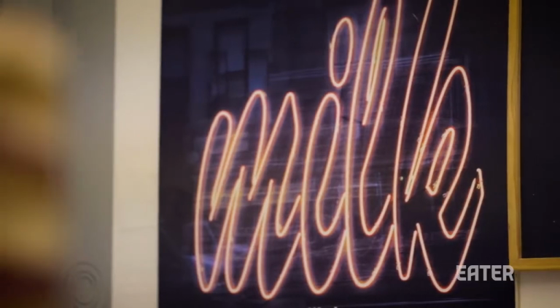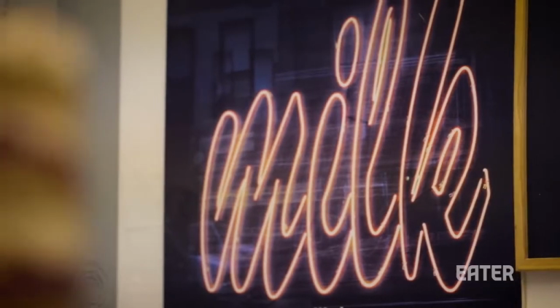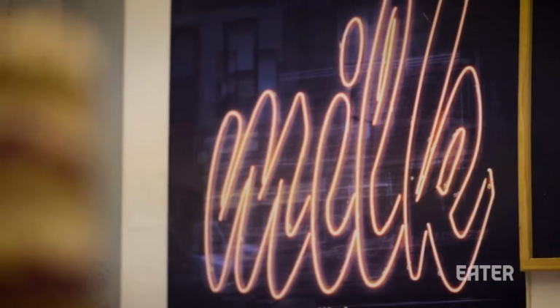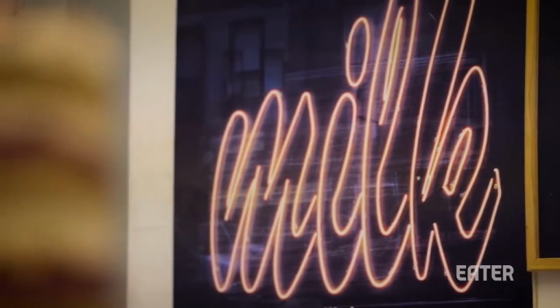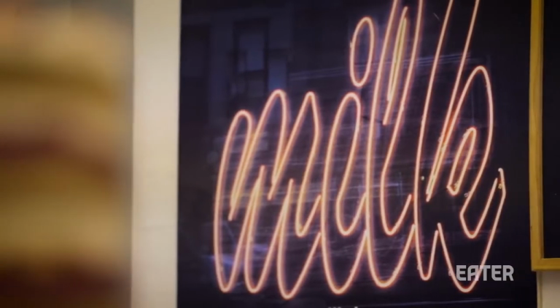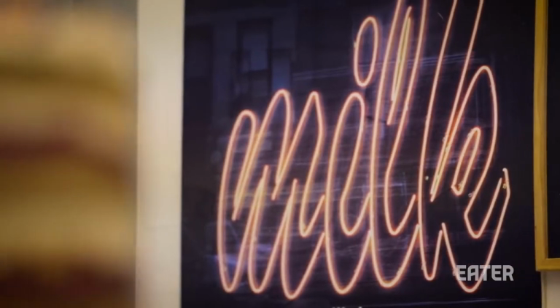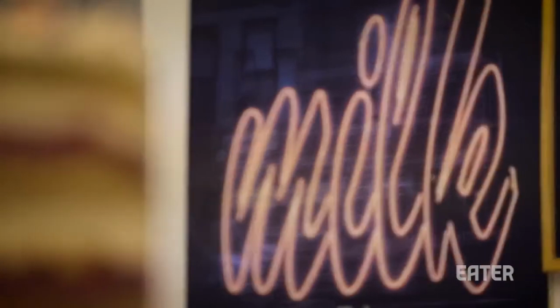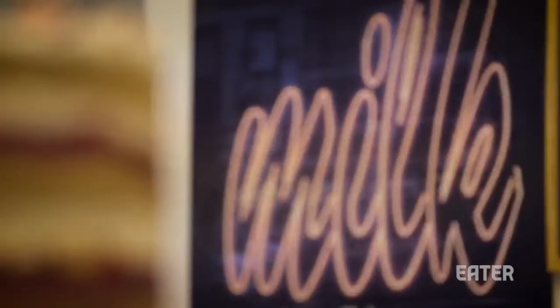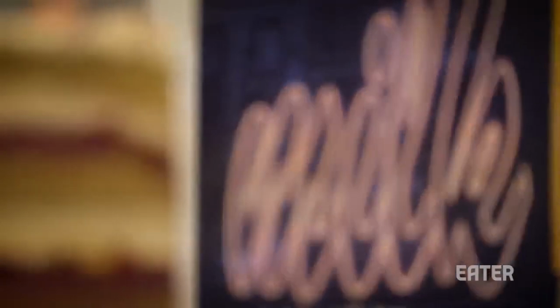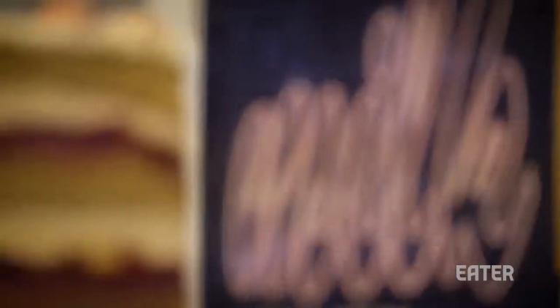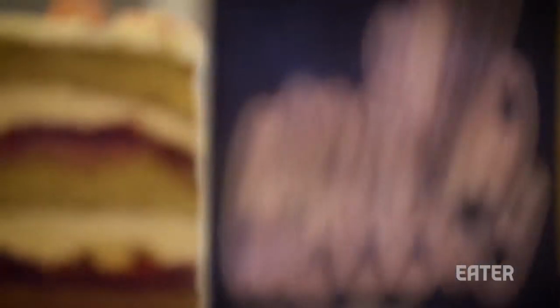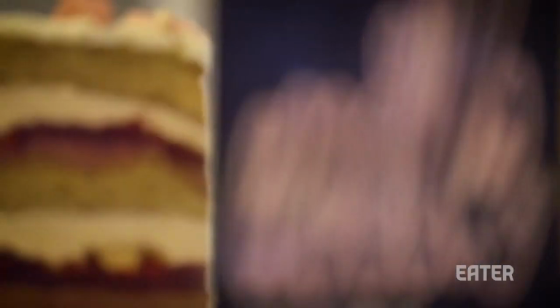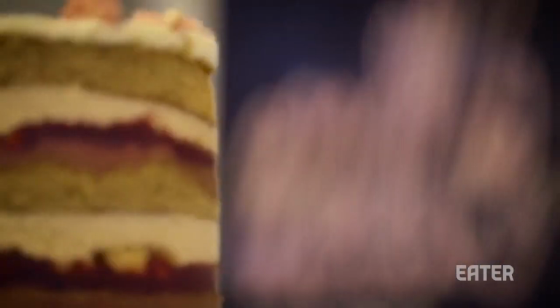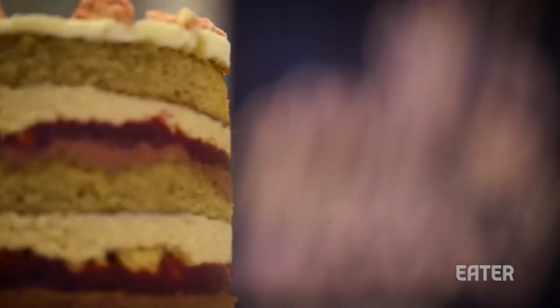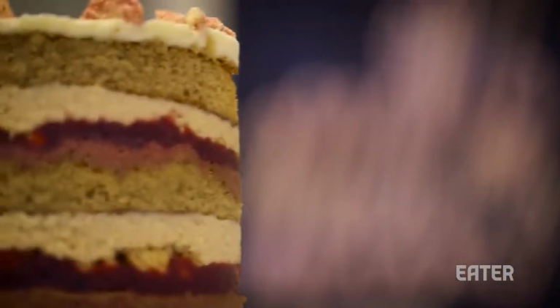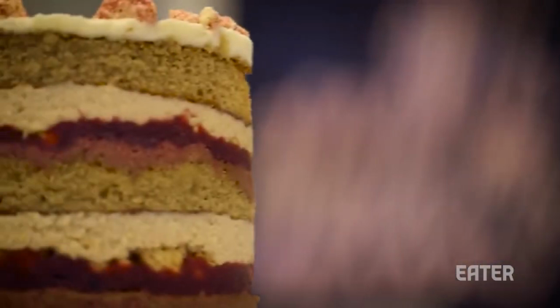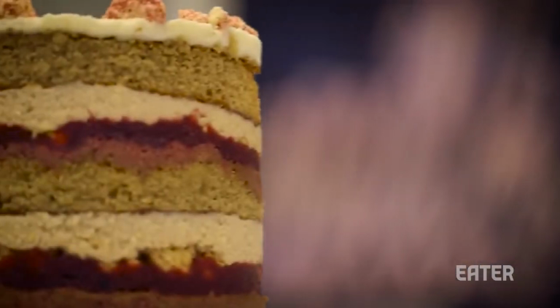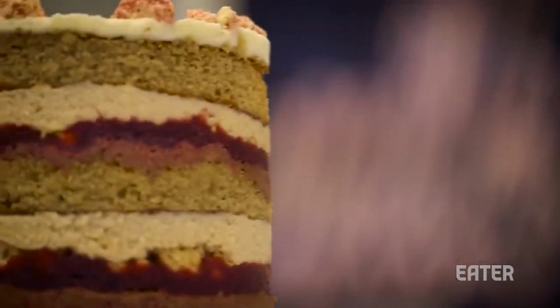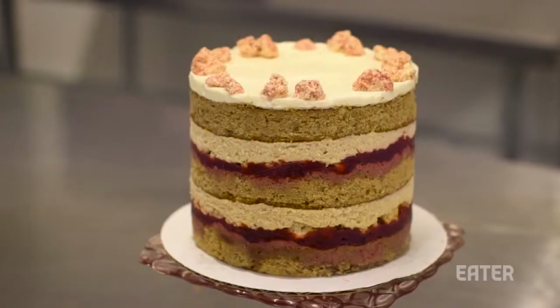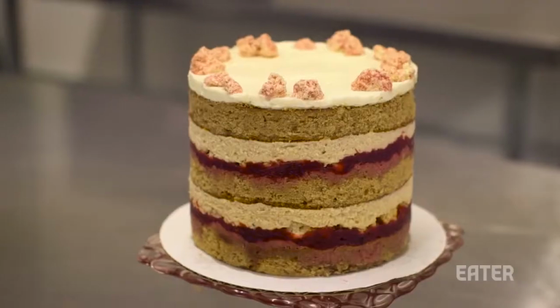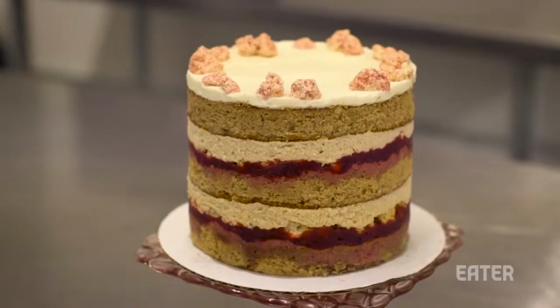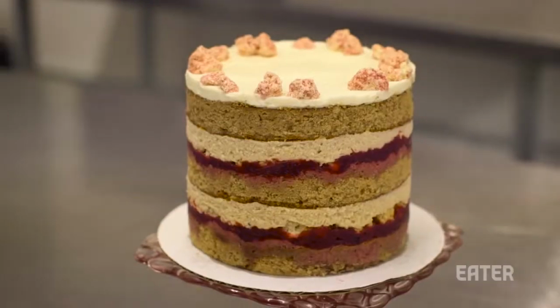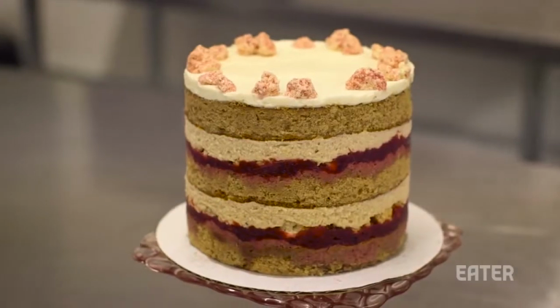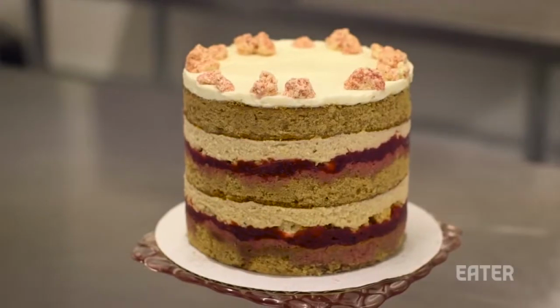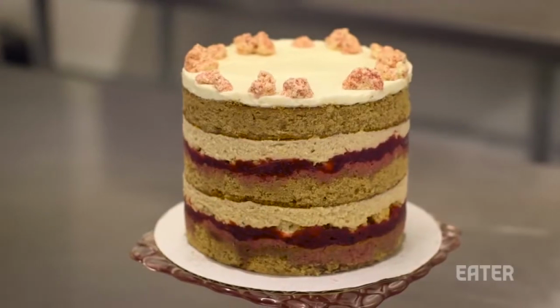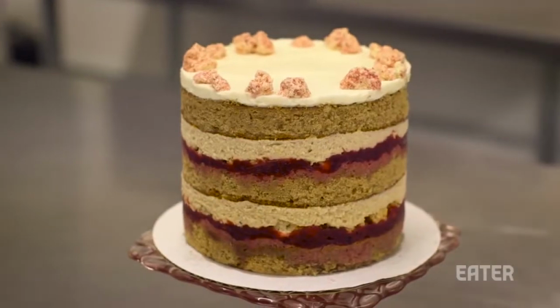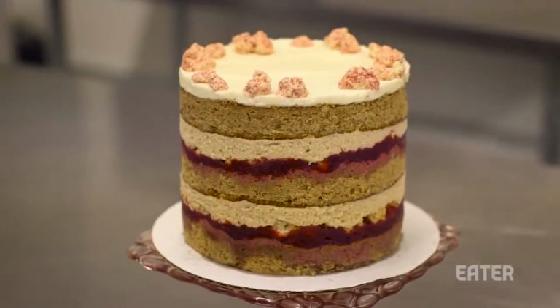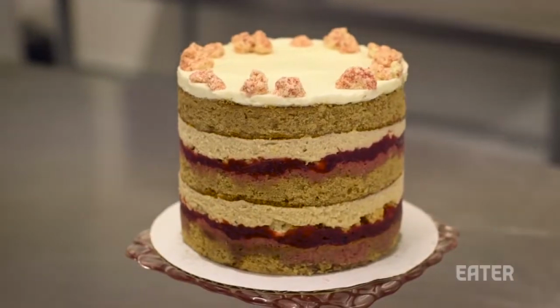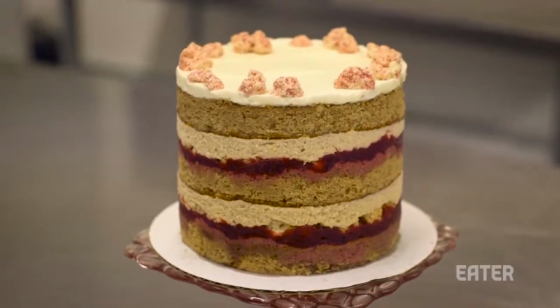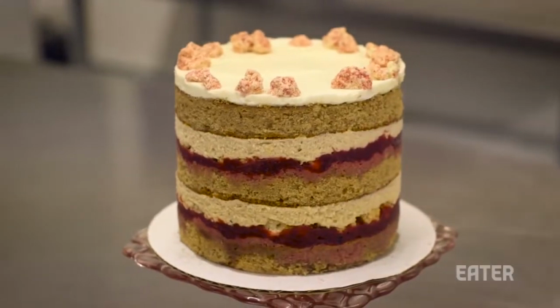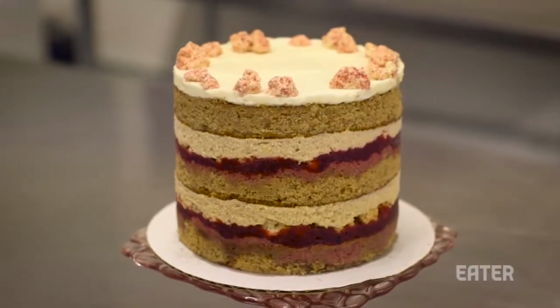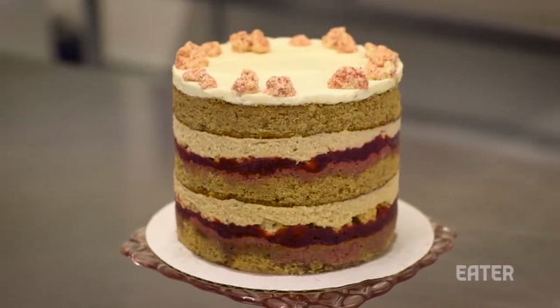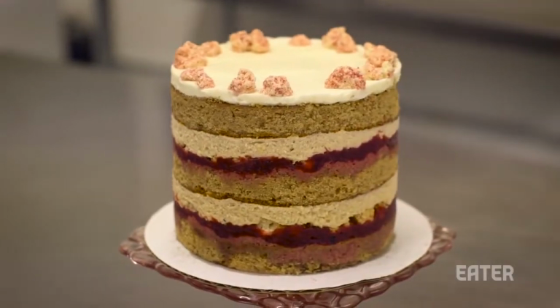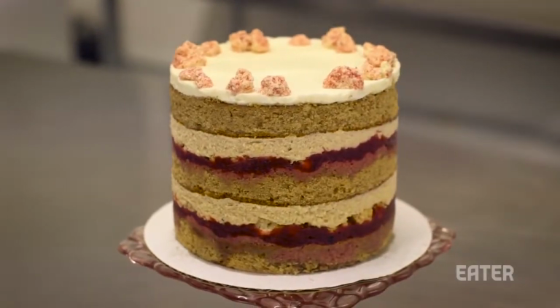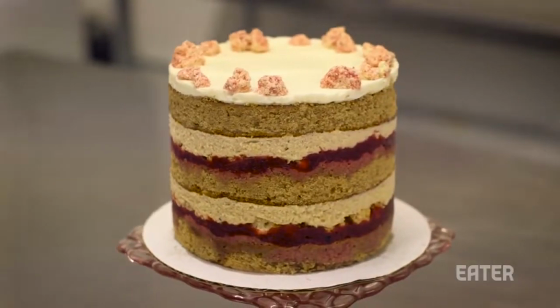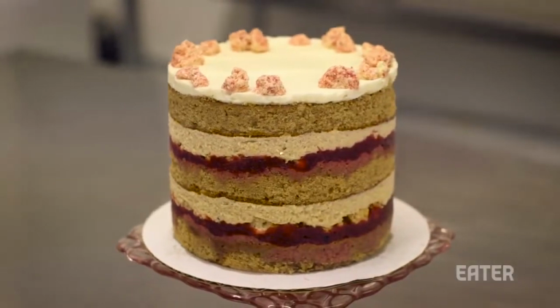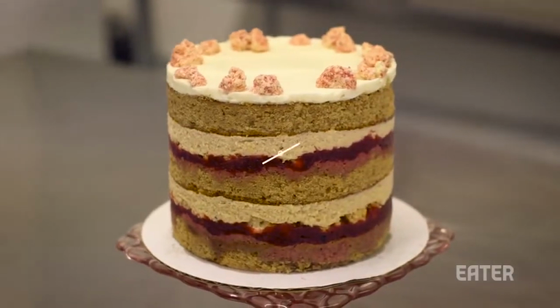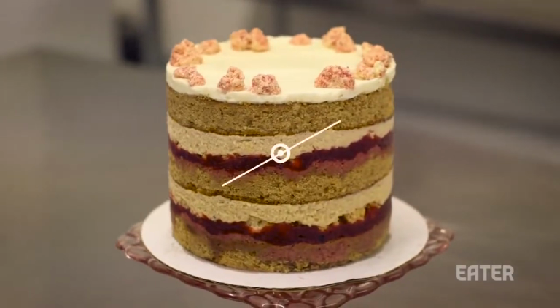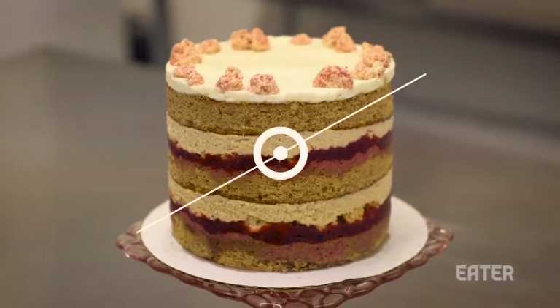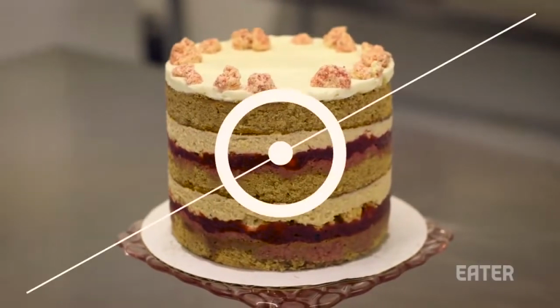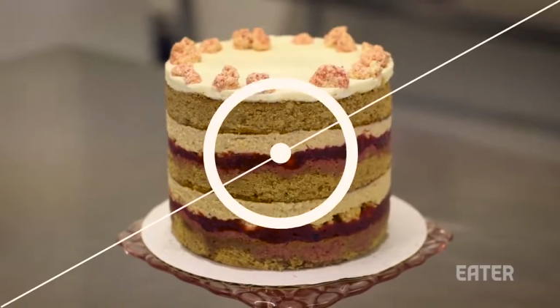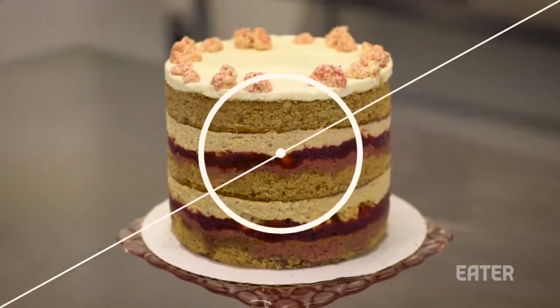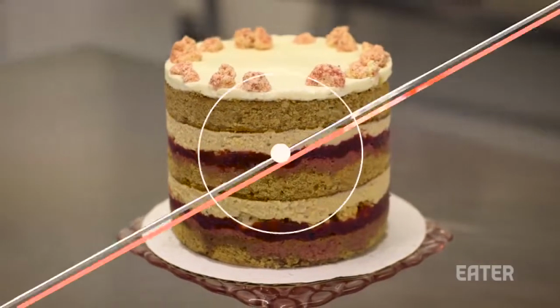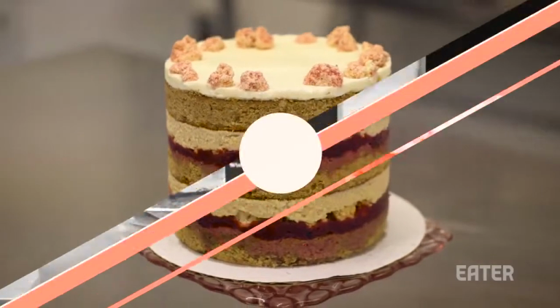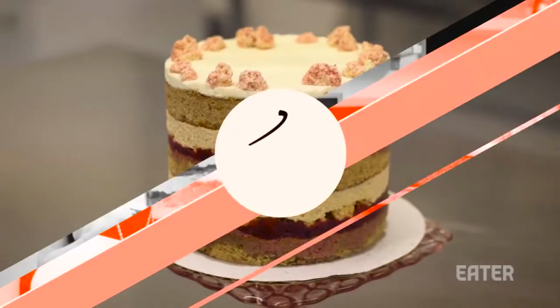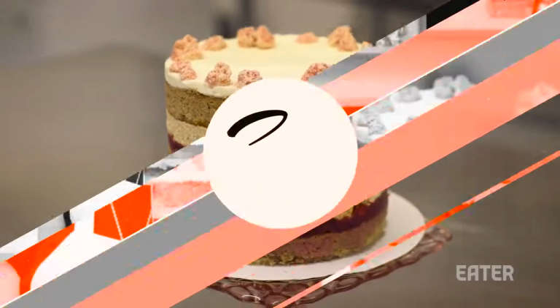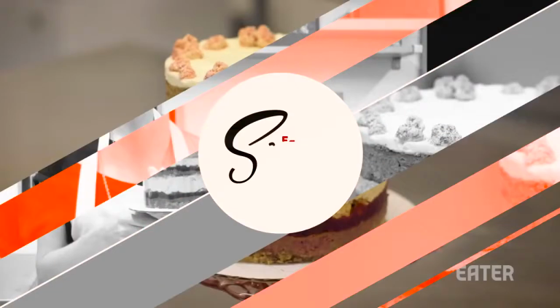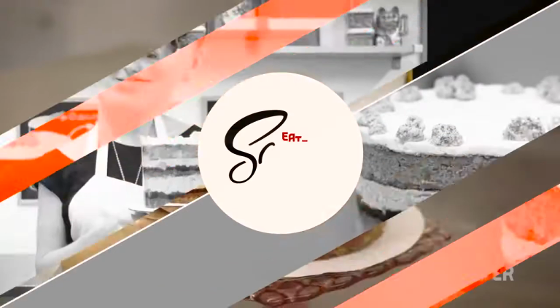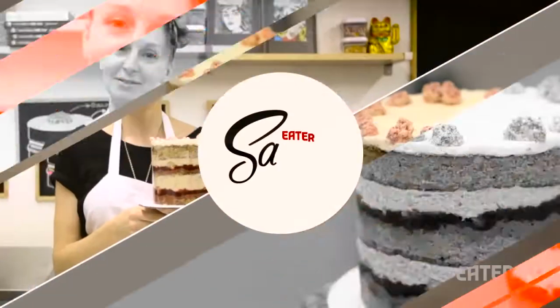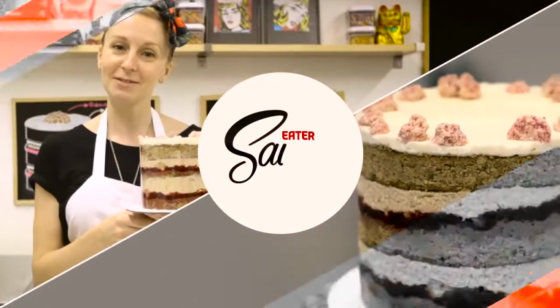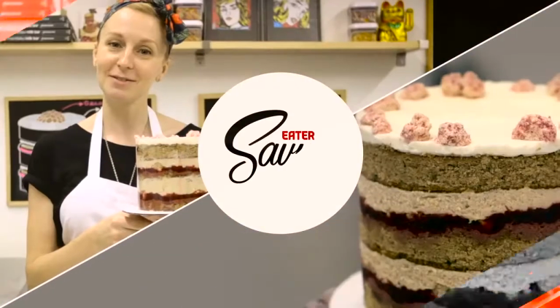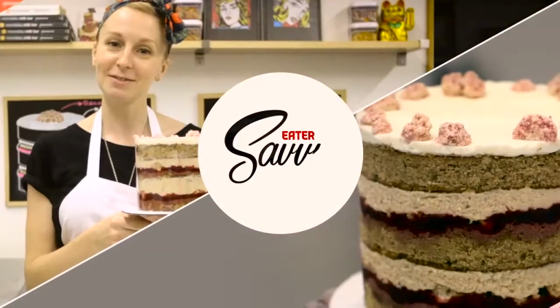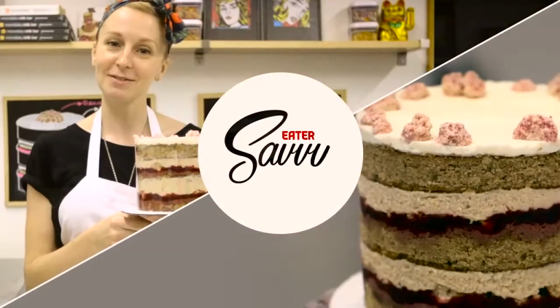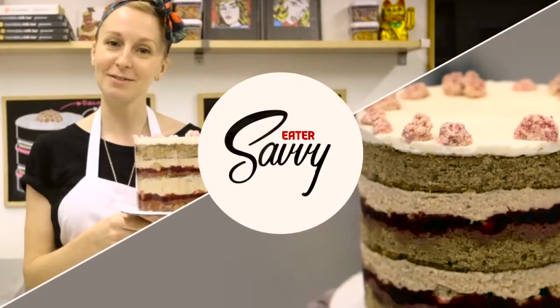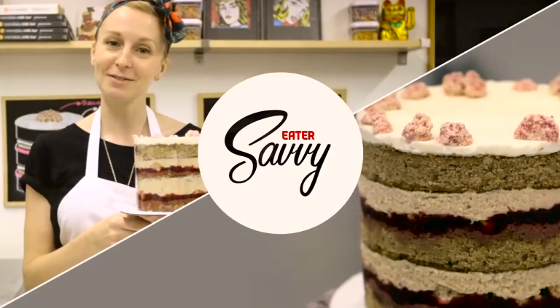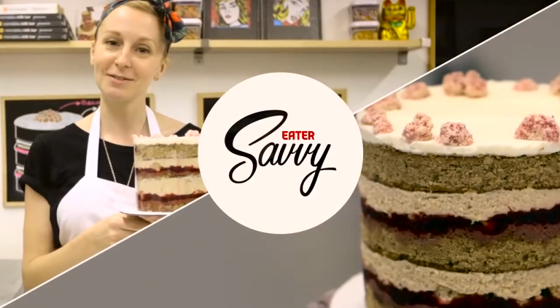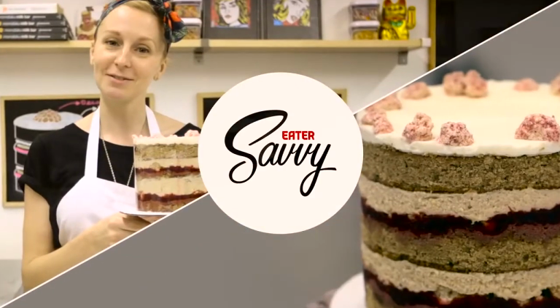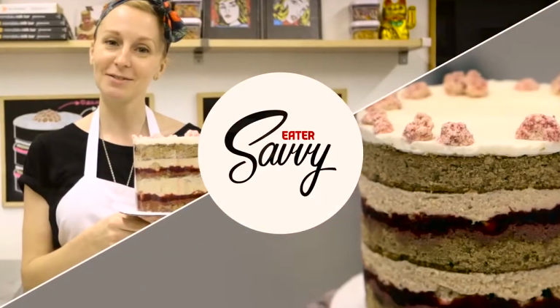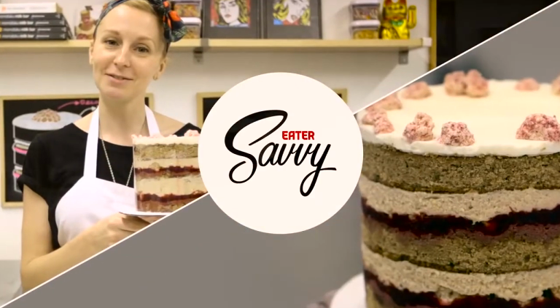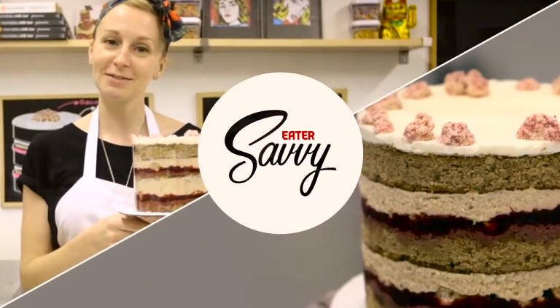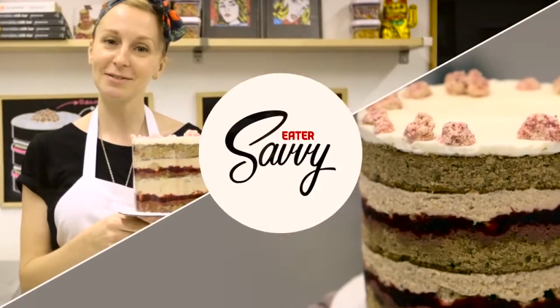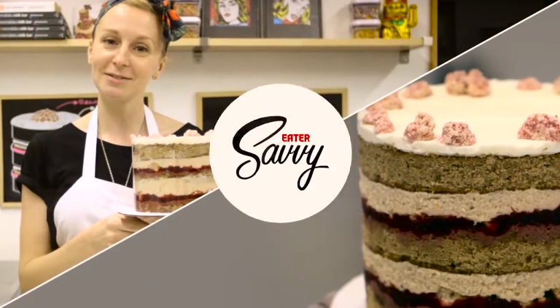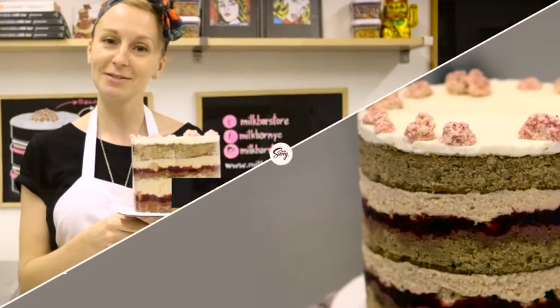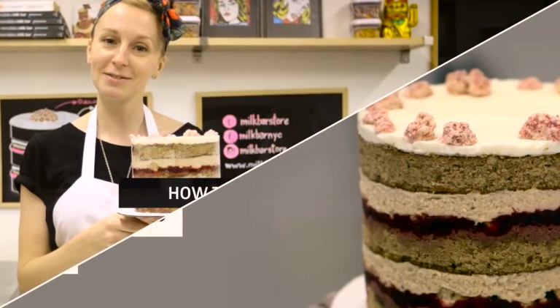Hey, I'm Christina Tosi from Milk Bar, and I'm going to teach you how to make one of our baller naked layer cakes like a pro.